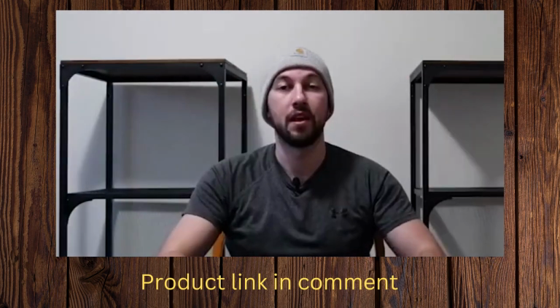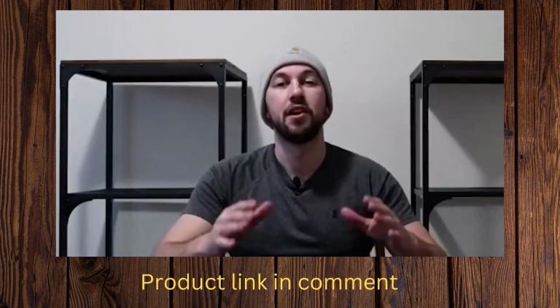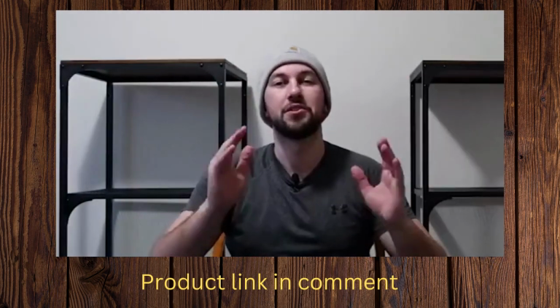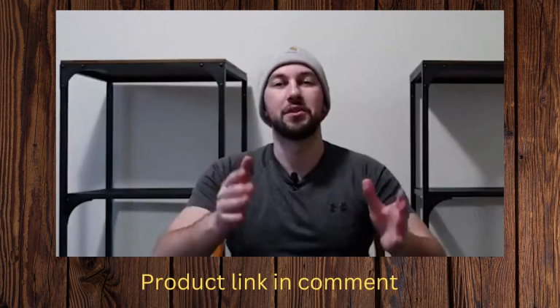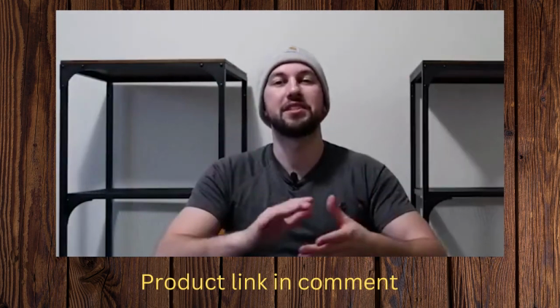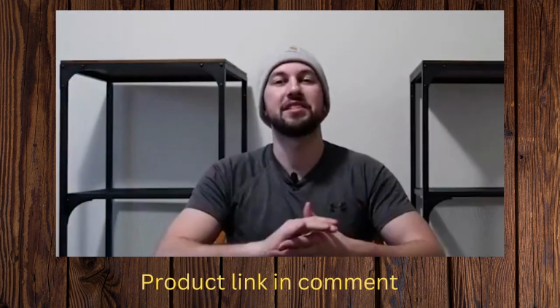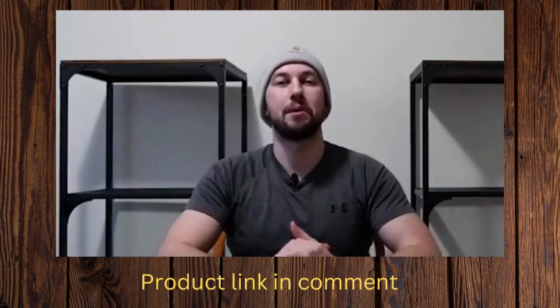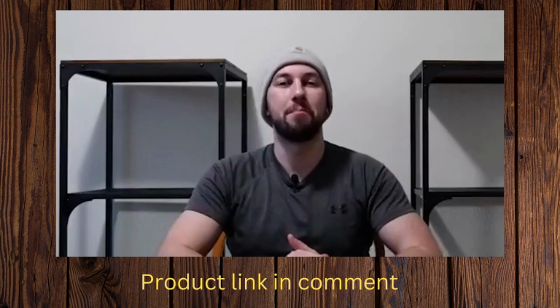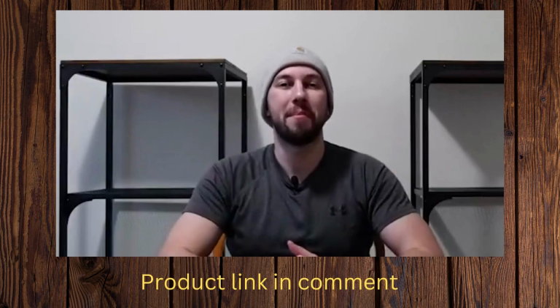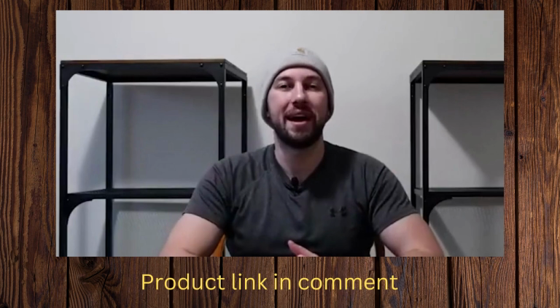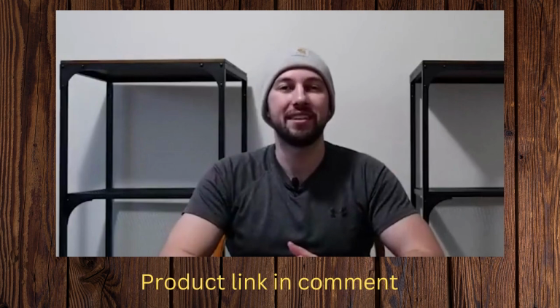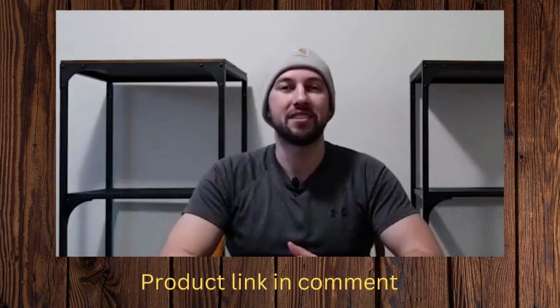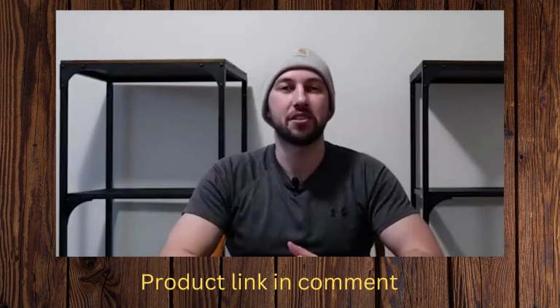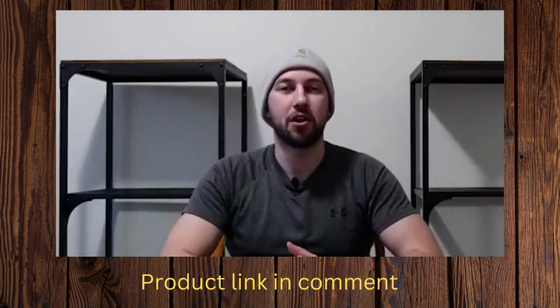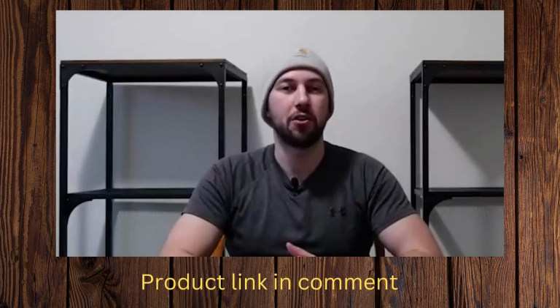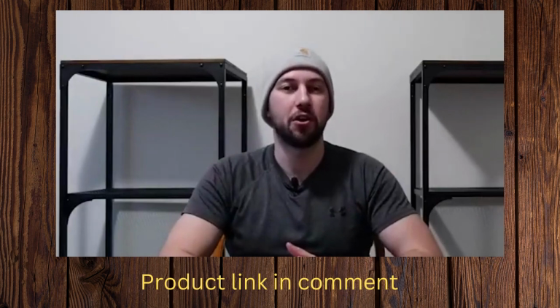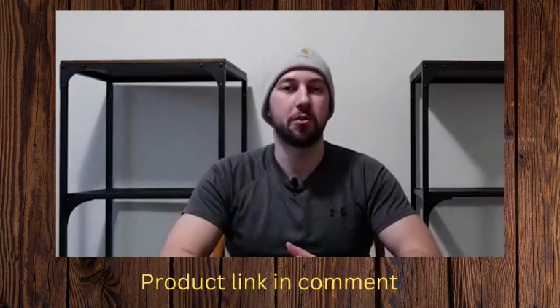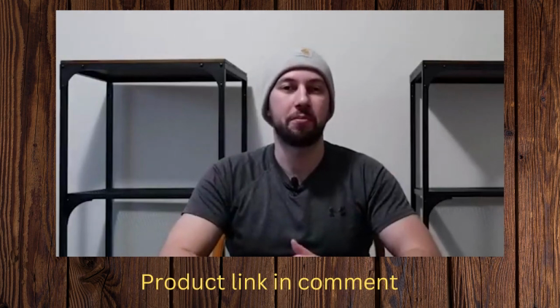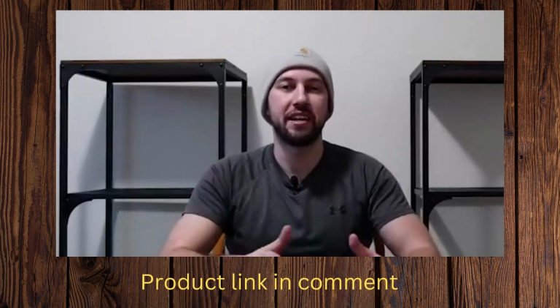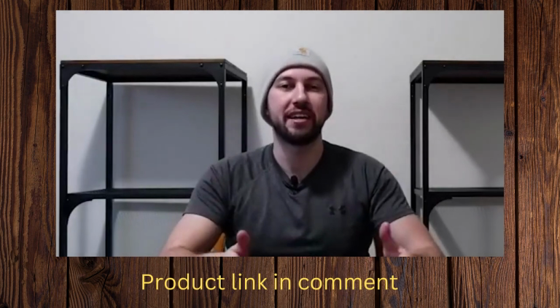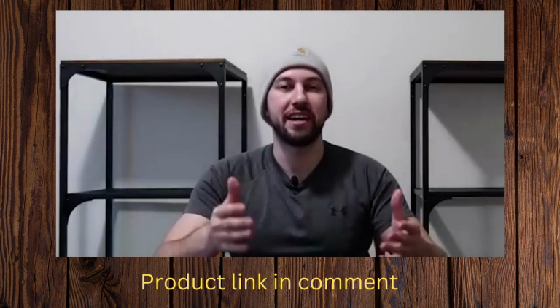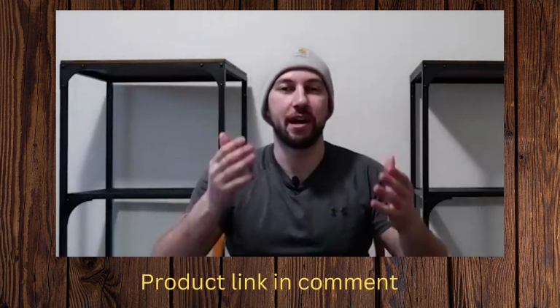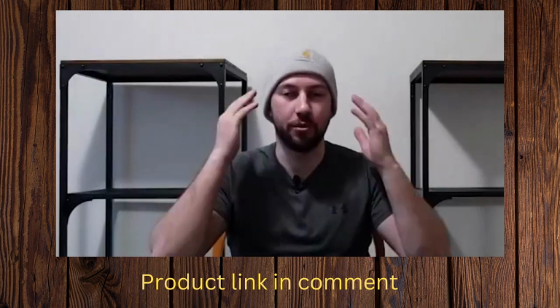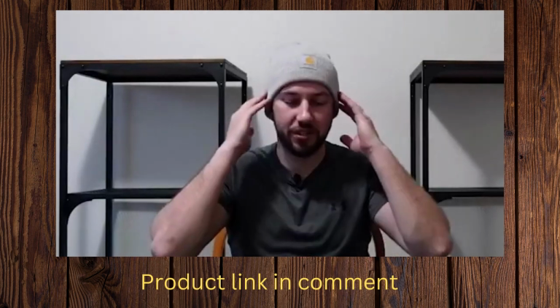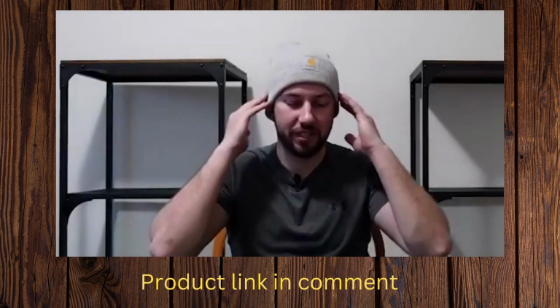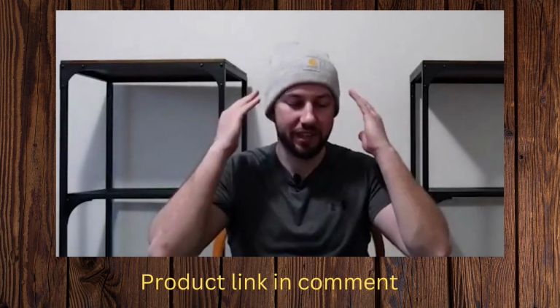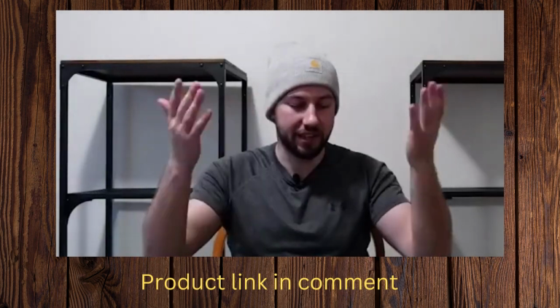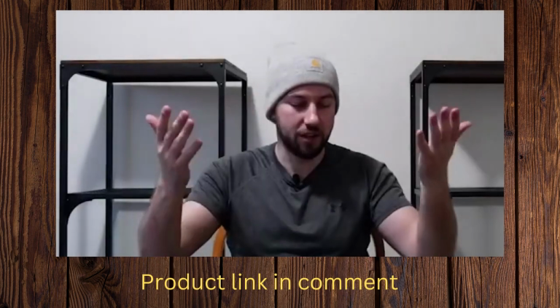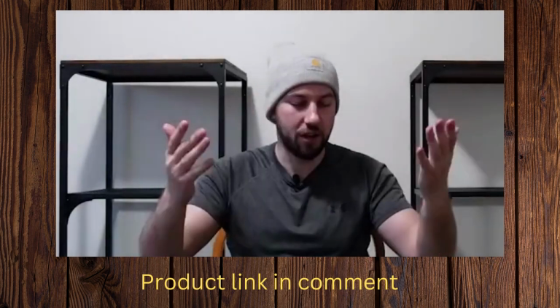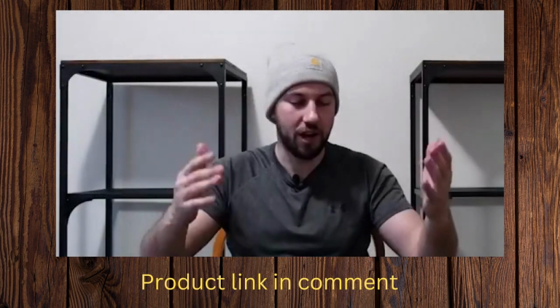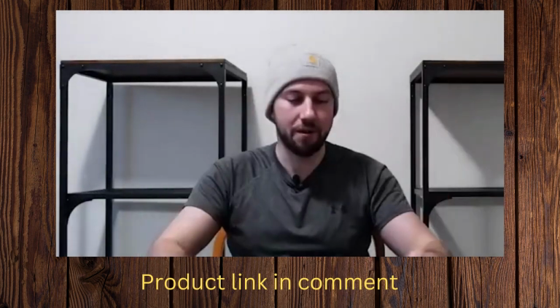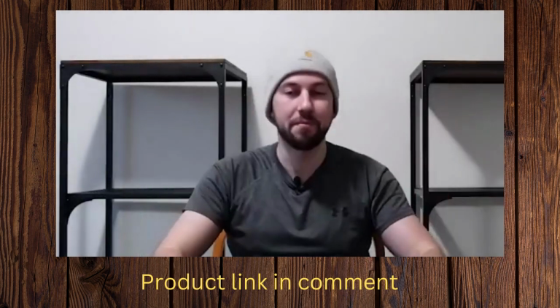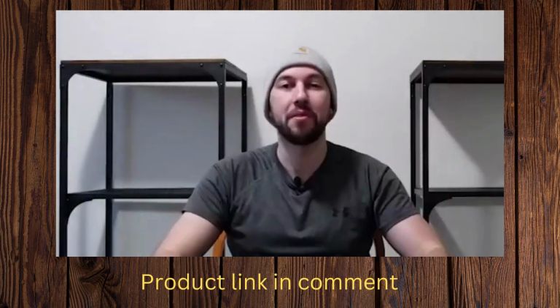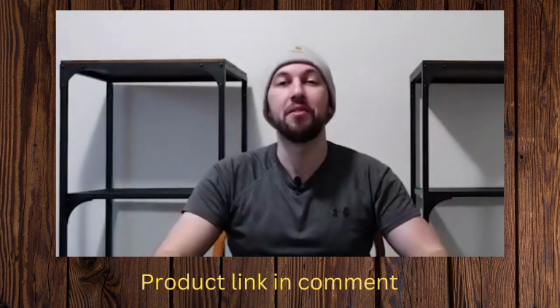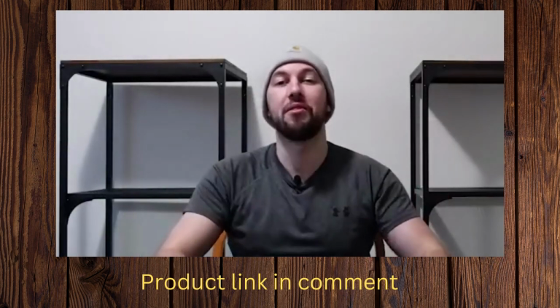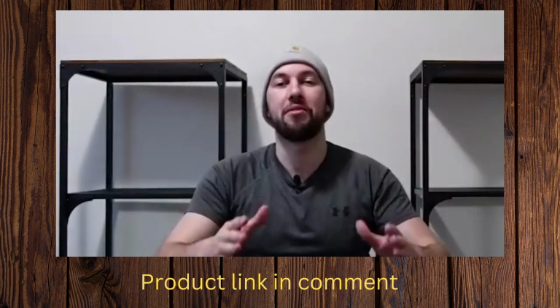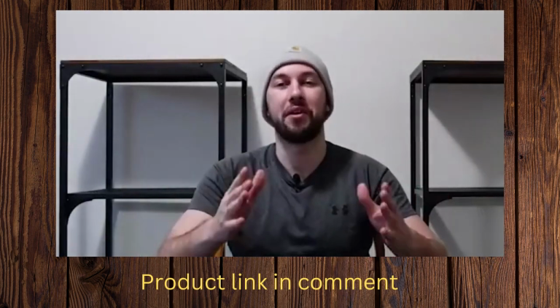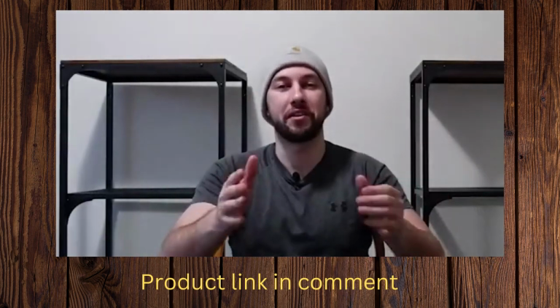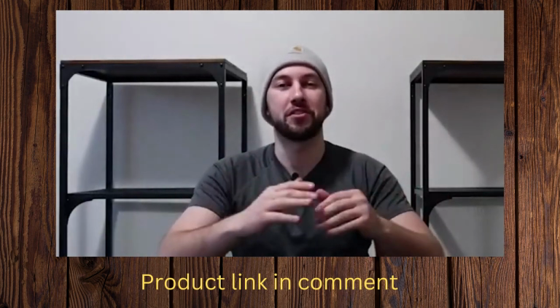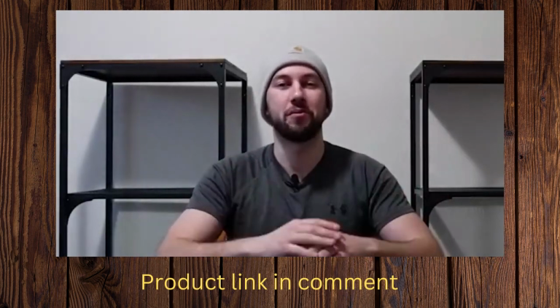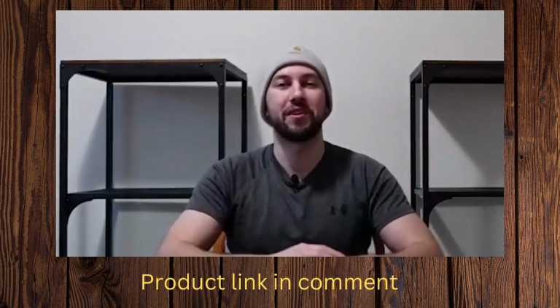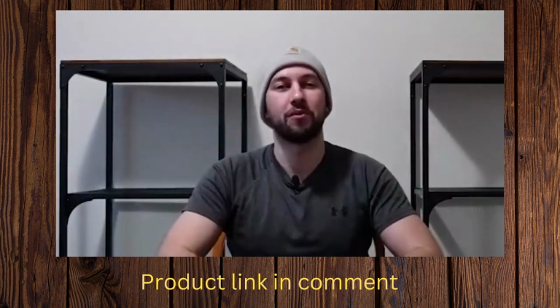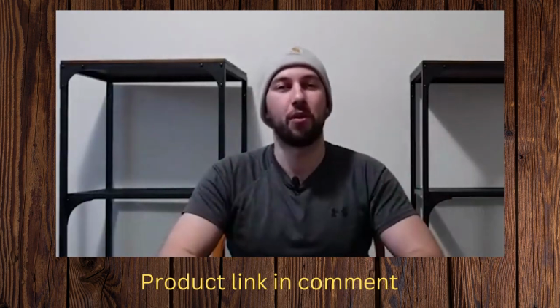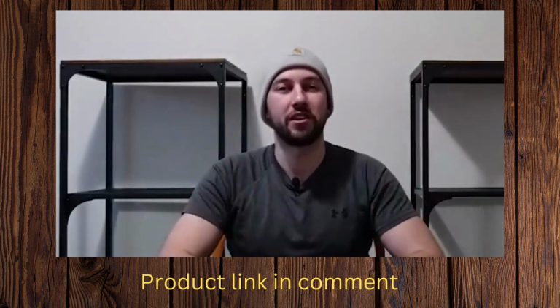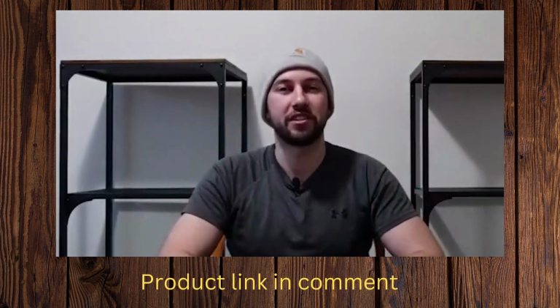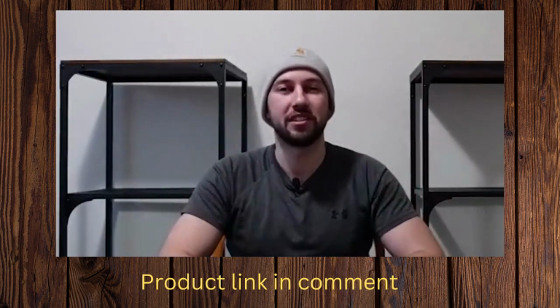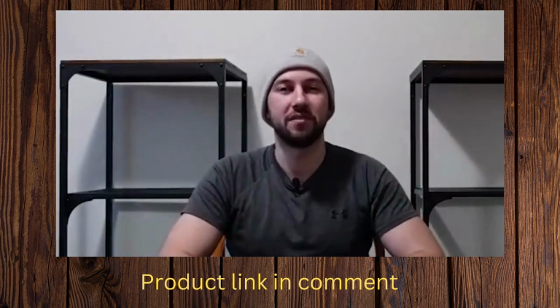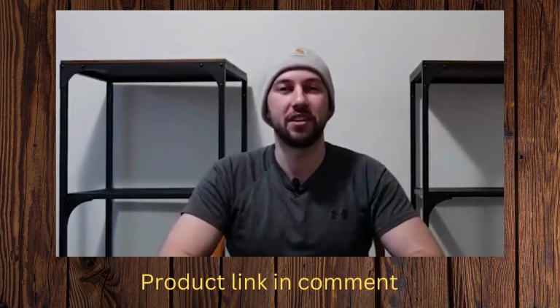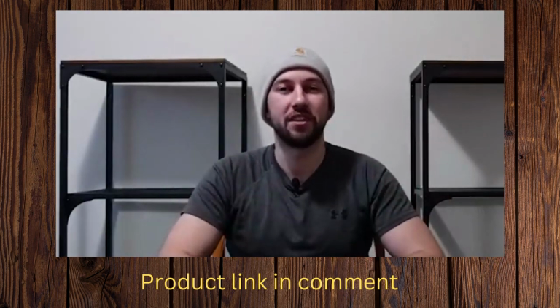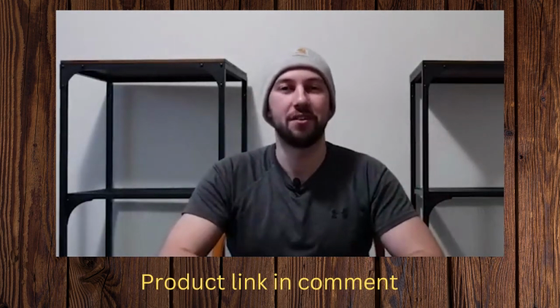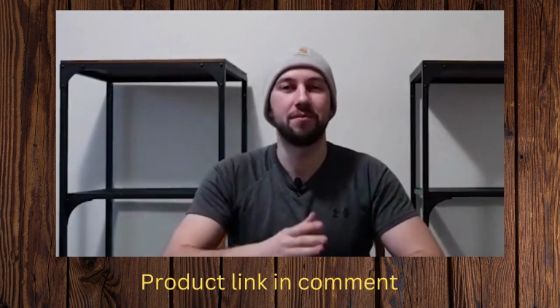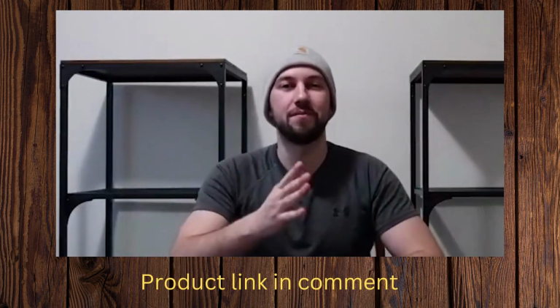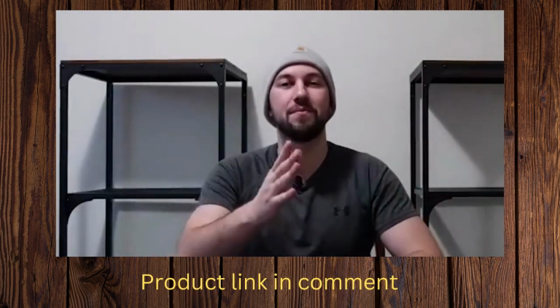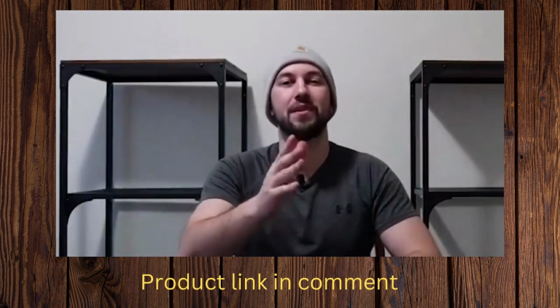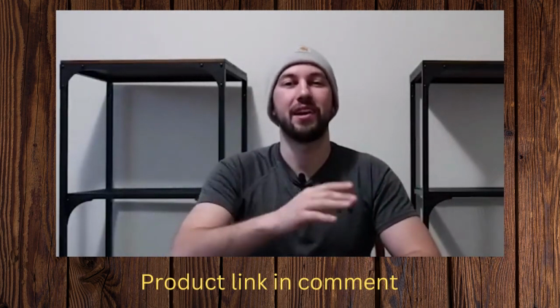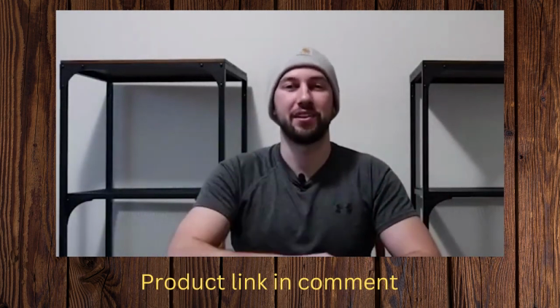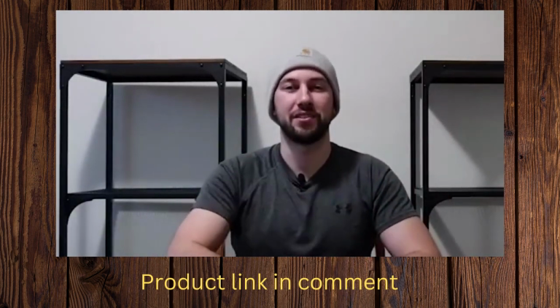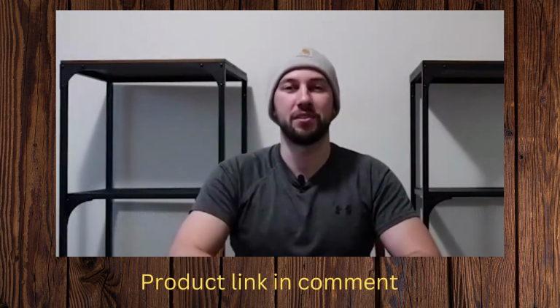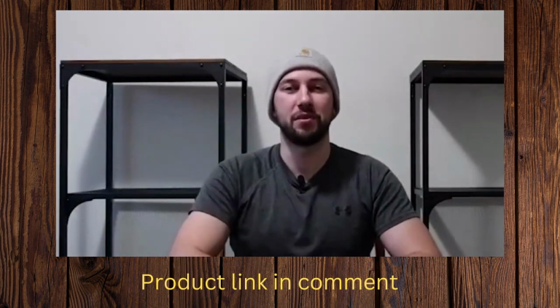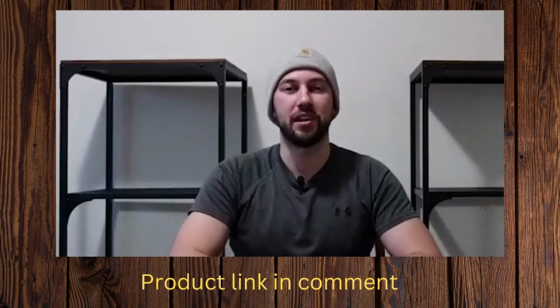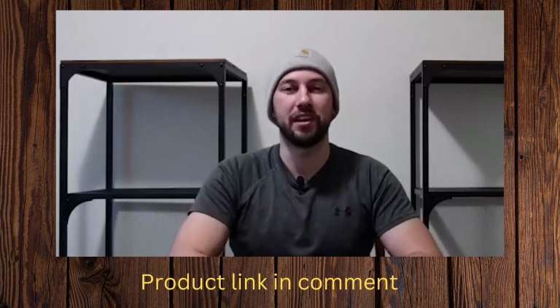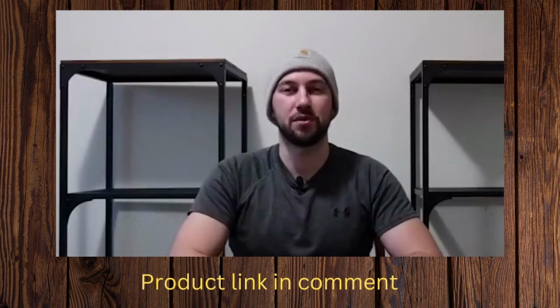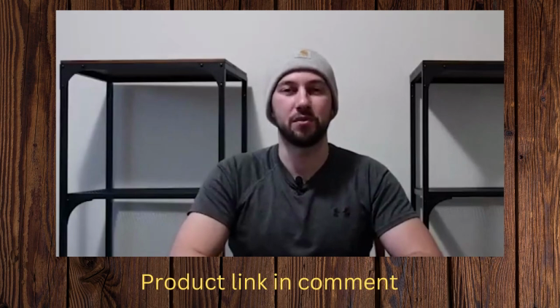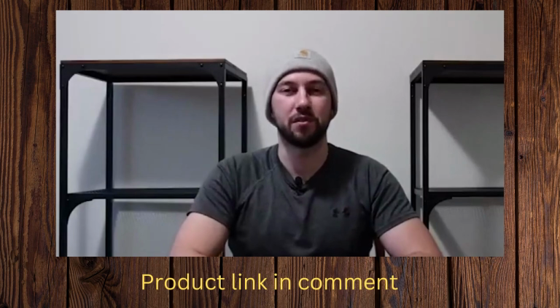So this is the men's Carhartt beanie. I personally like it a lot. Thank you so much for watching this video and I'll see you in the next one.